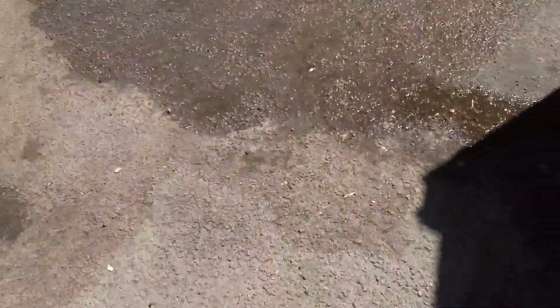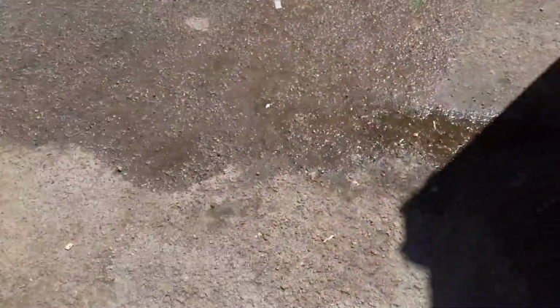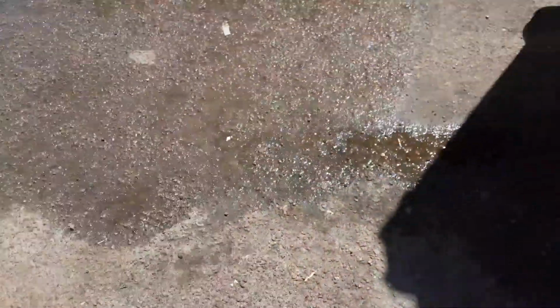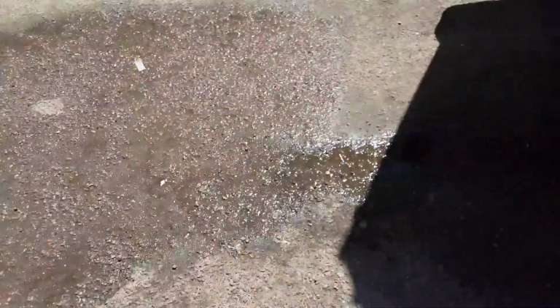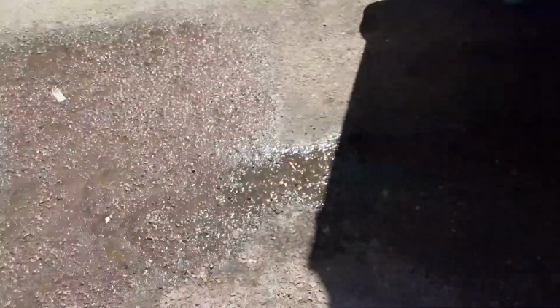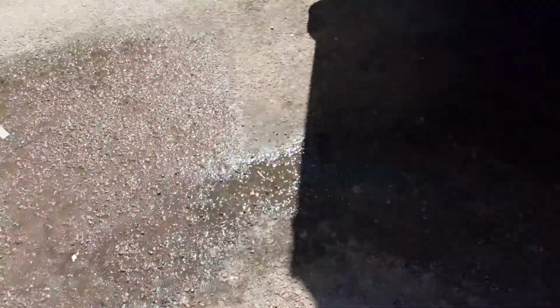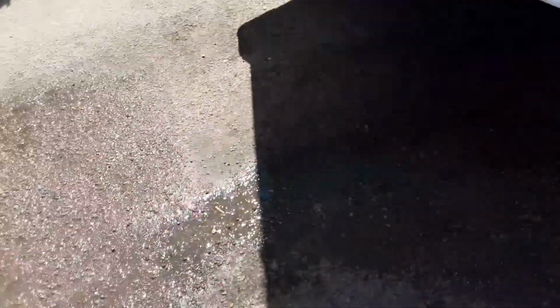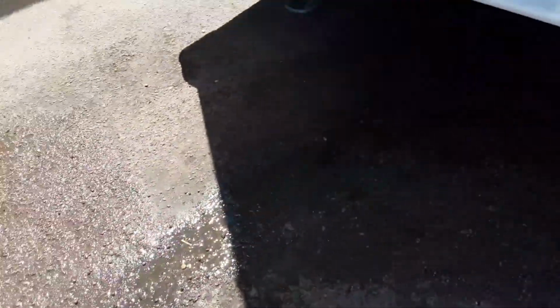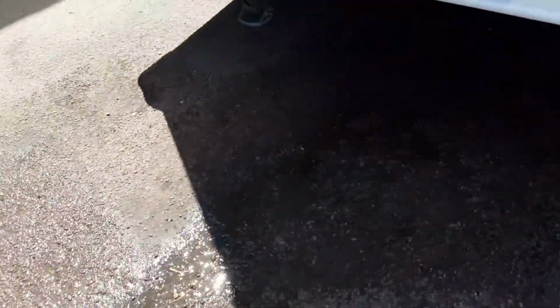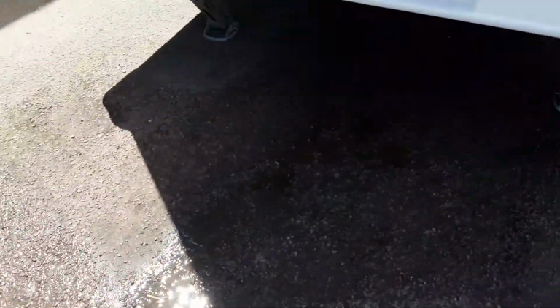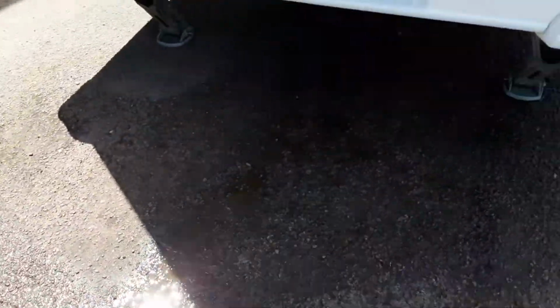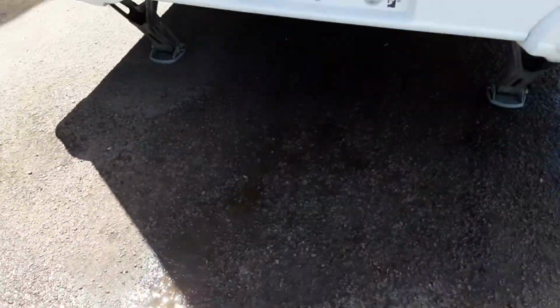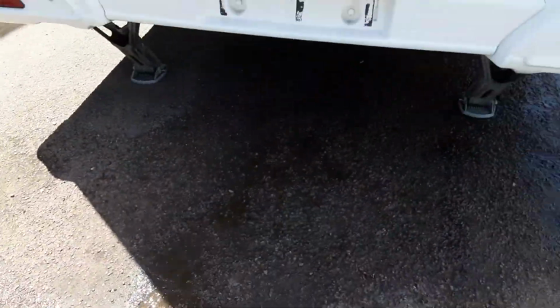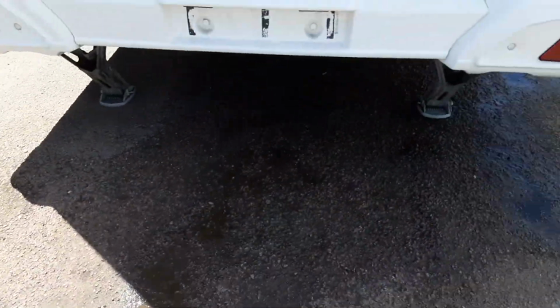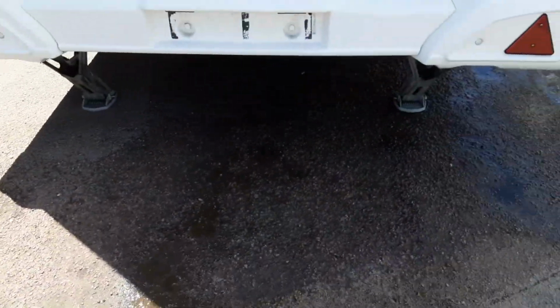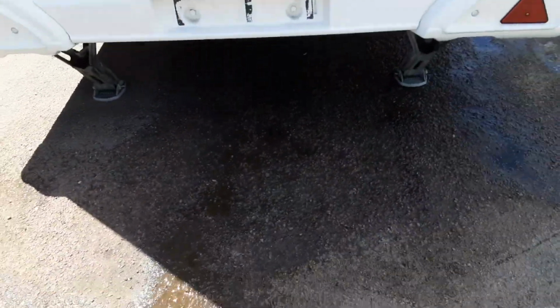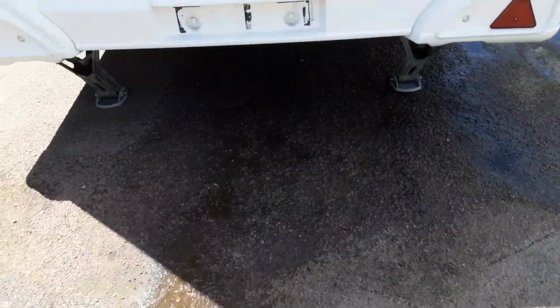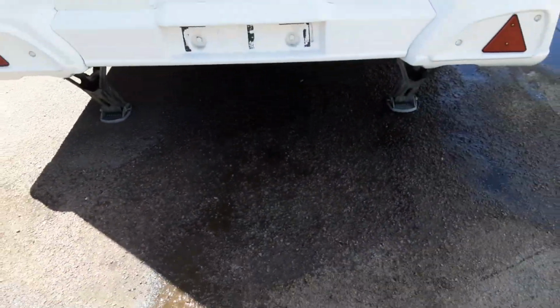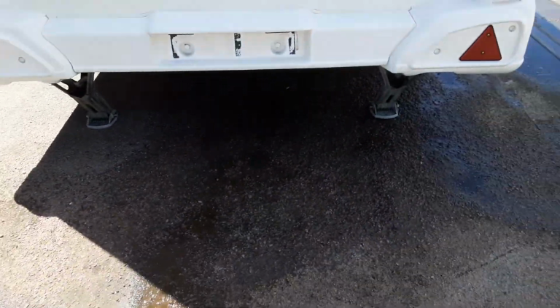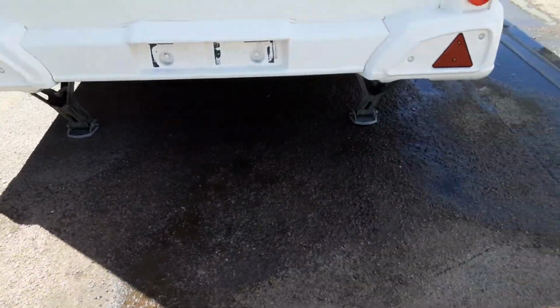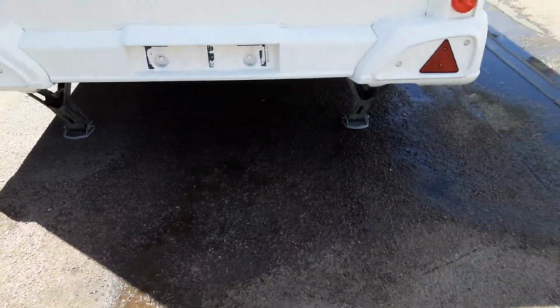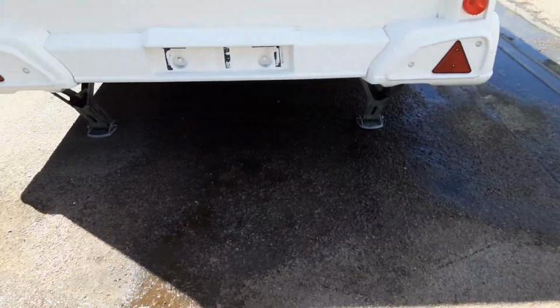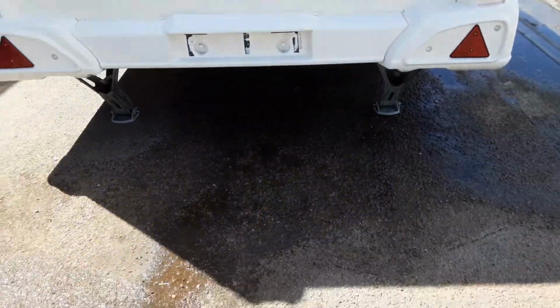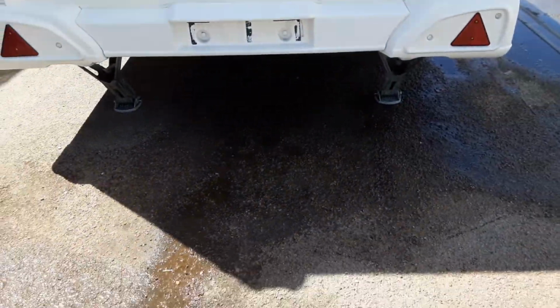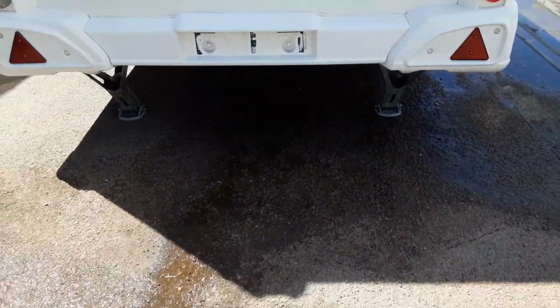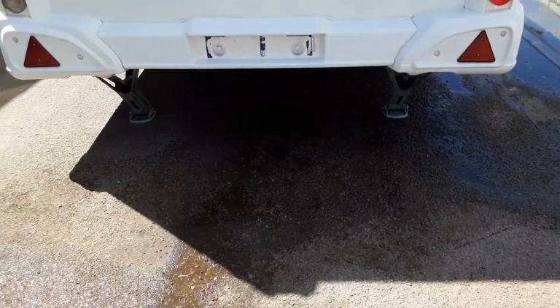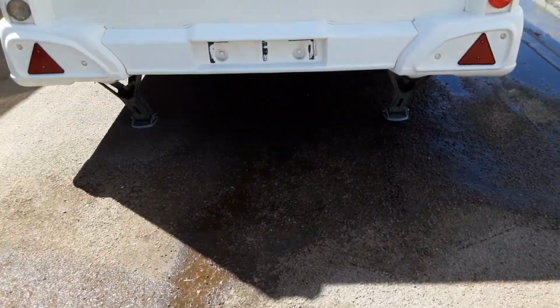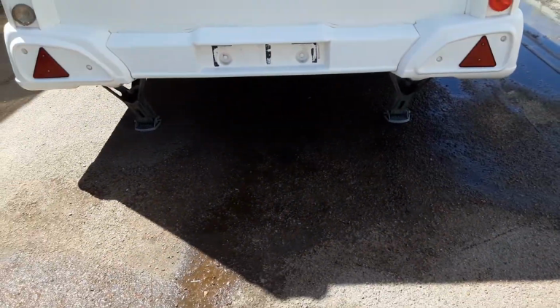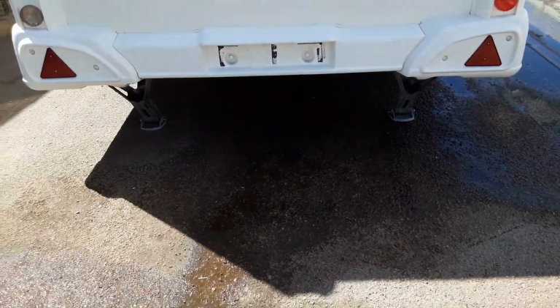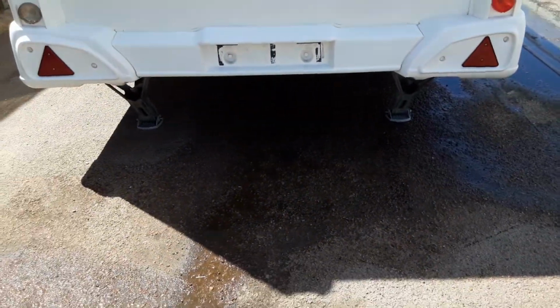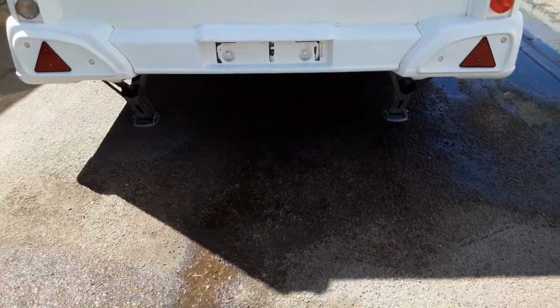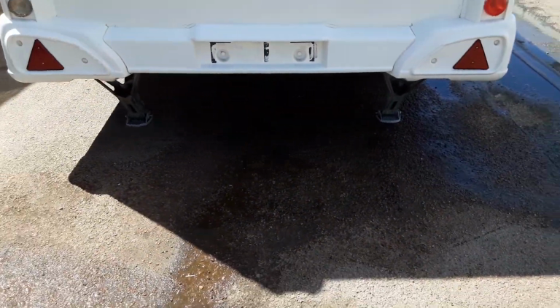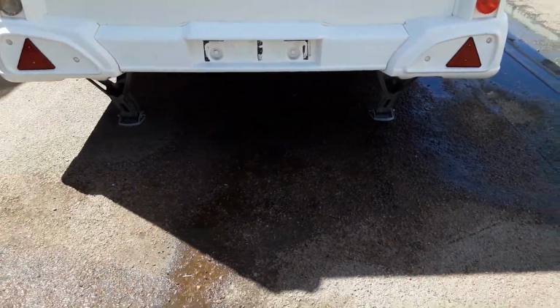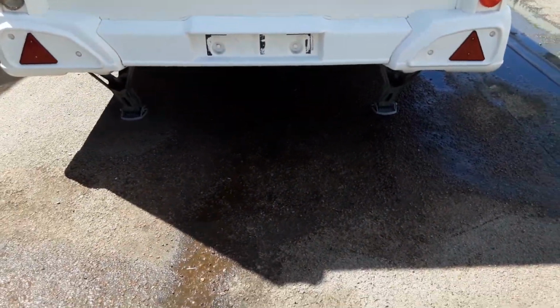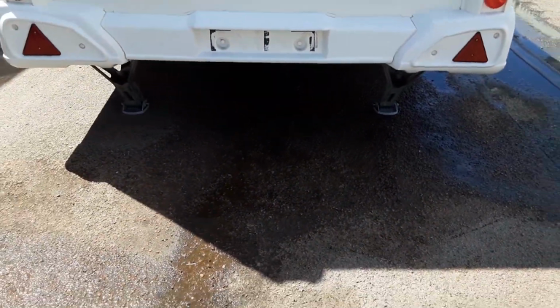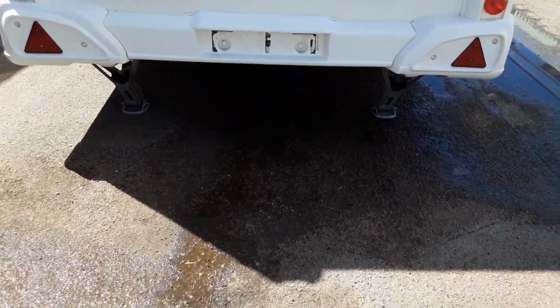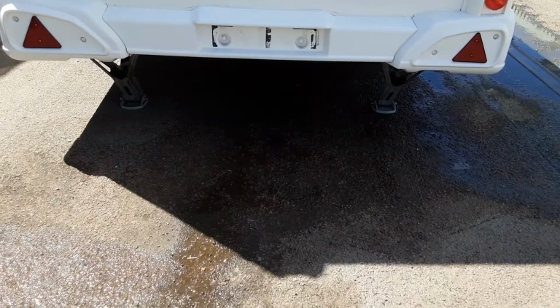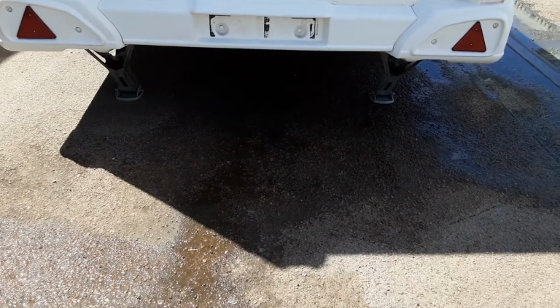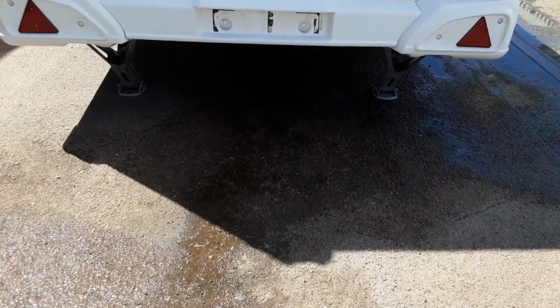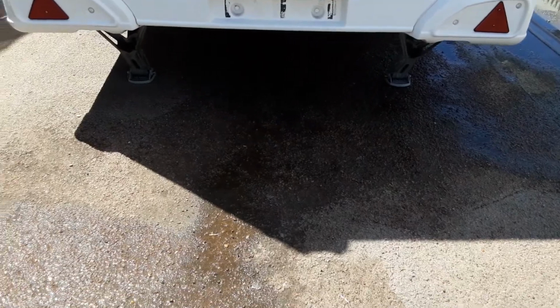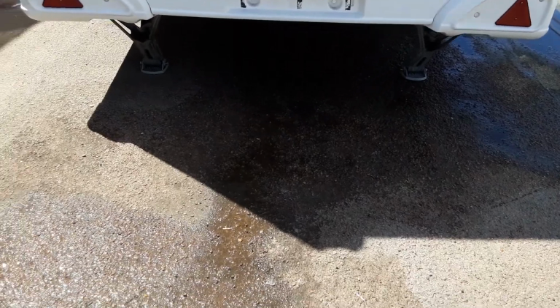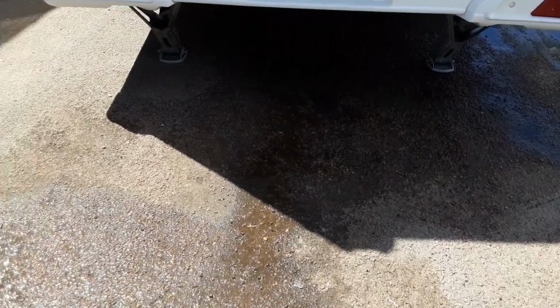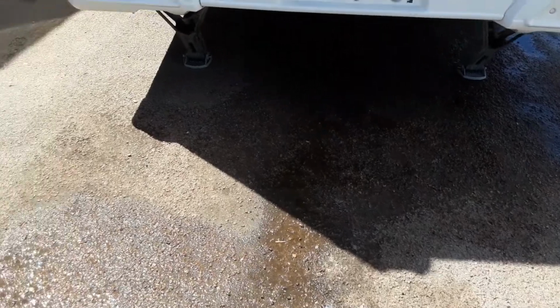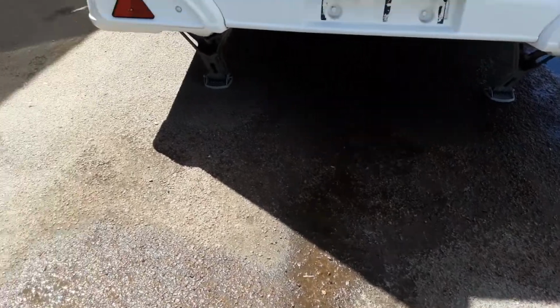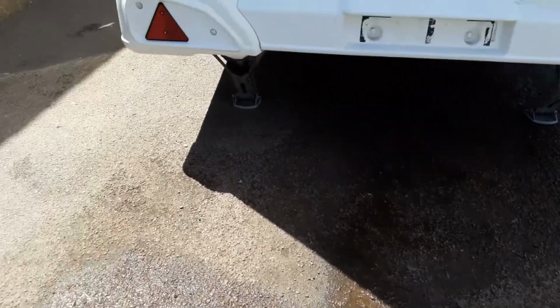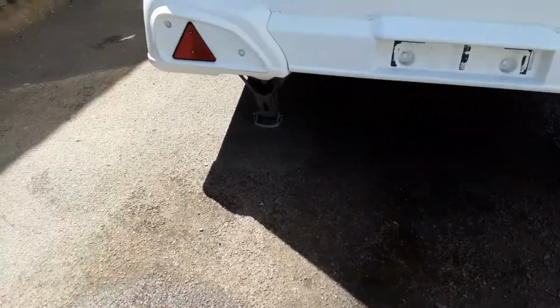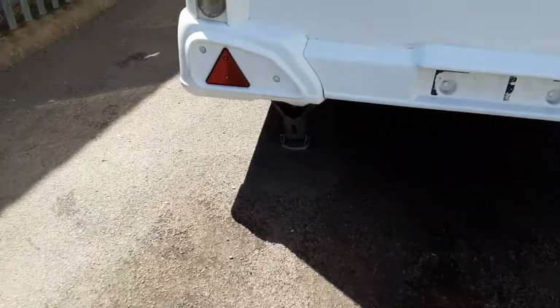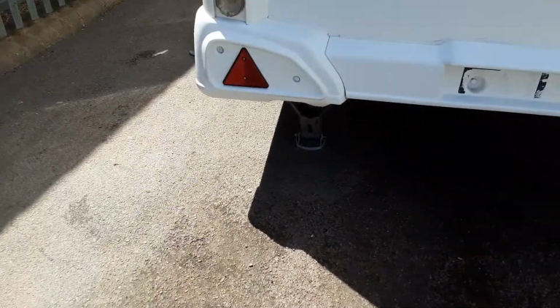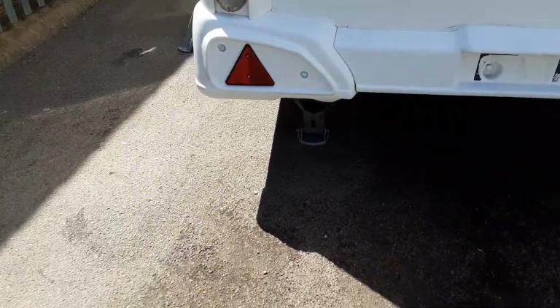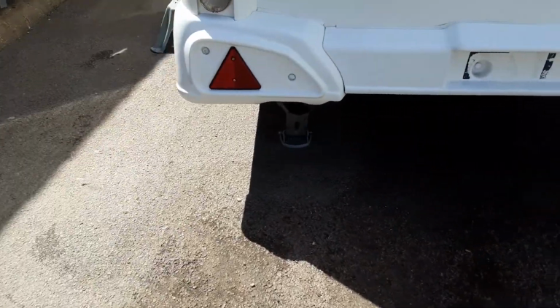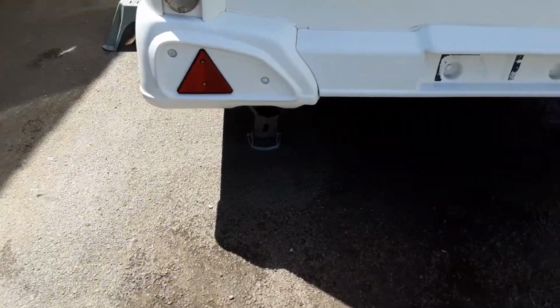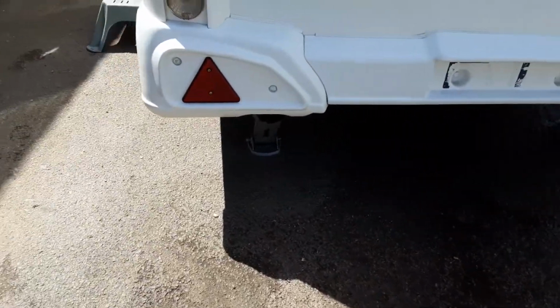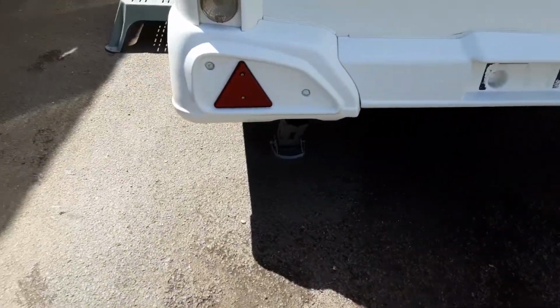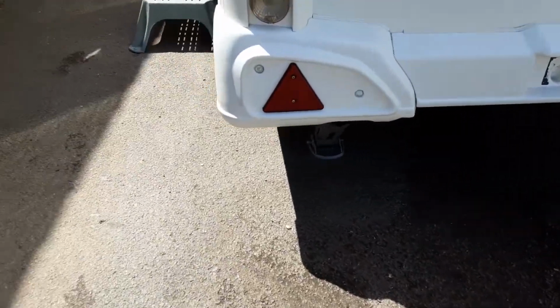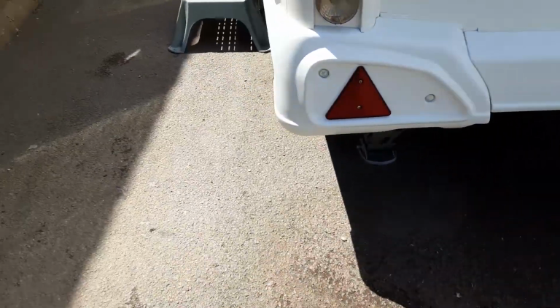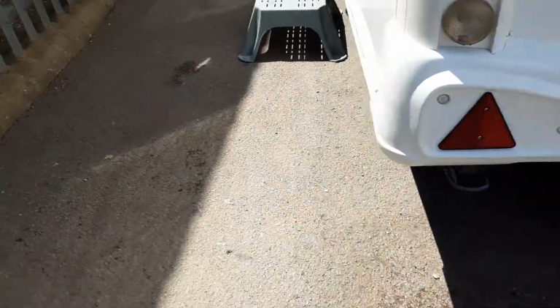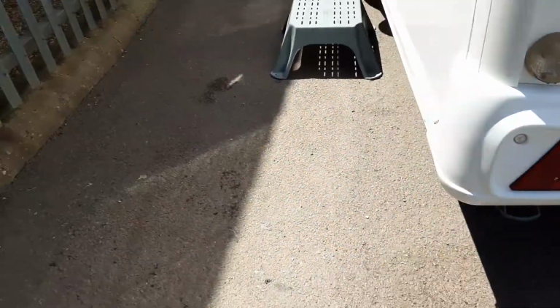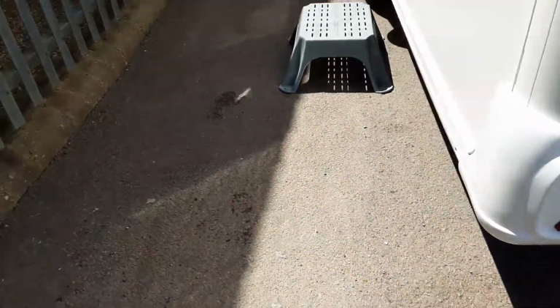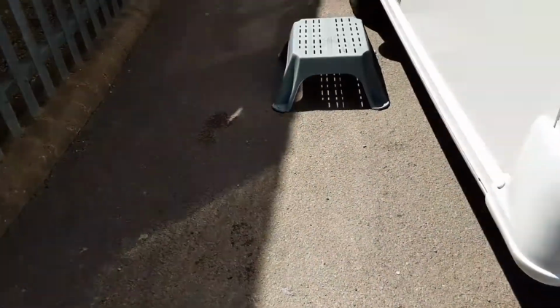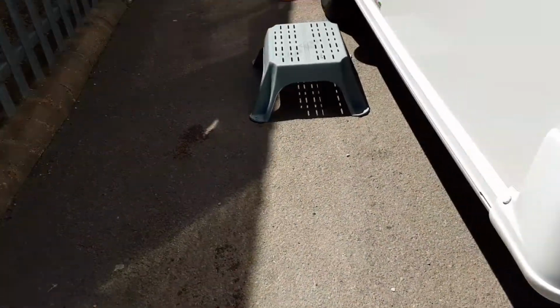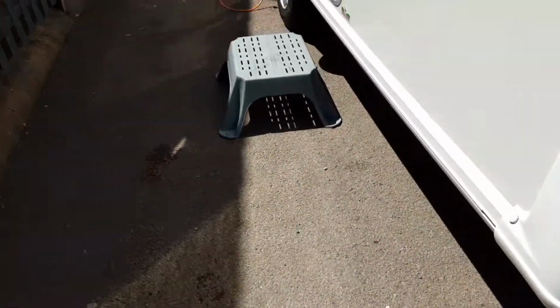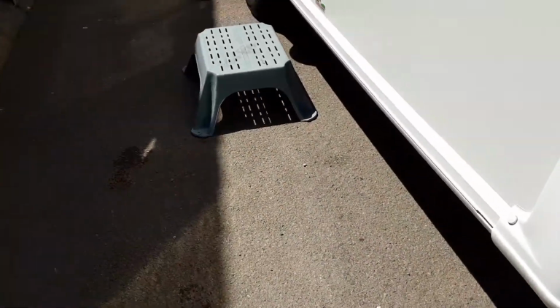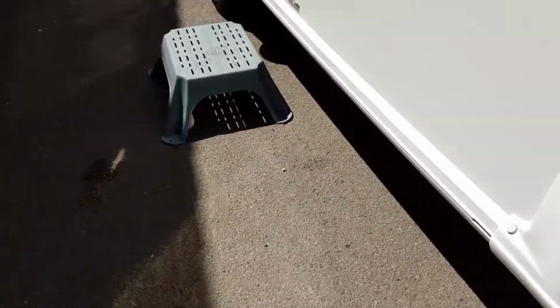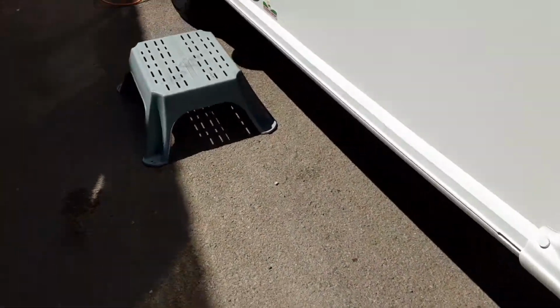At the back of the van on either side you've got the two wind-down legs to stabilise the caravan on site again — they're there for stabilising, not lifting.